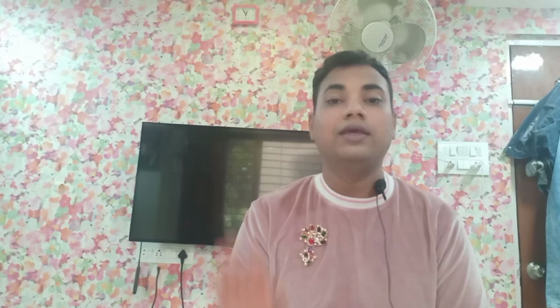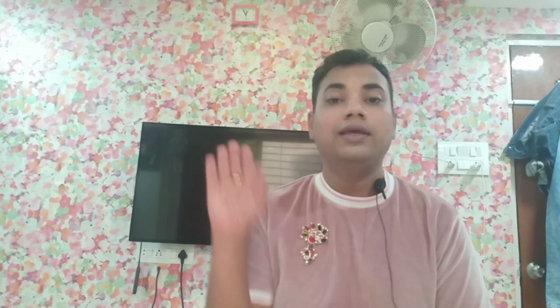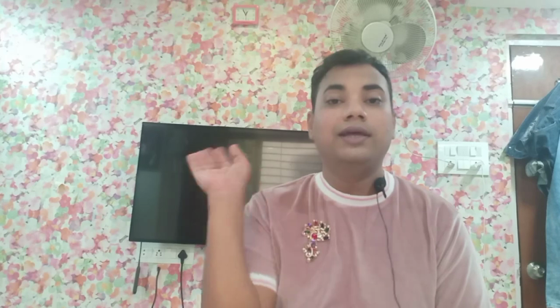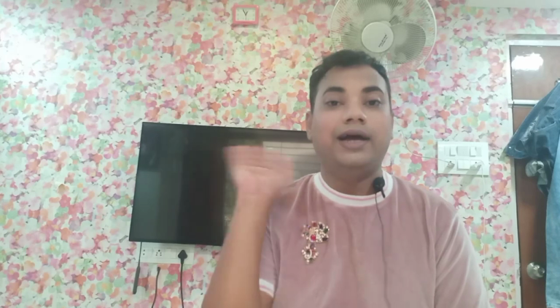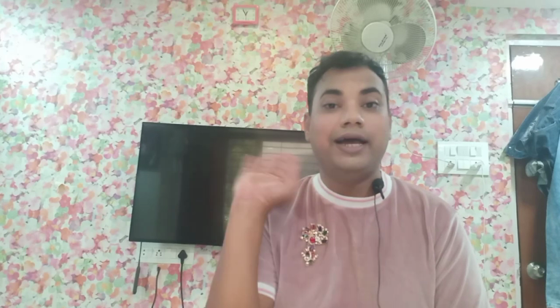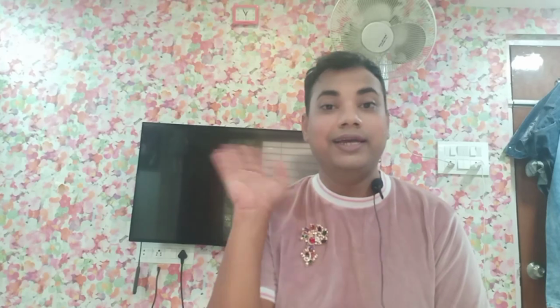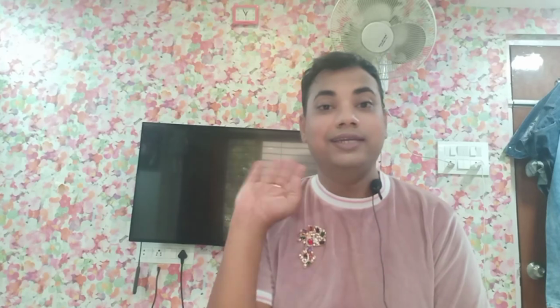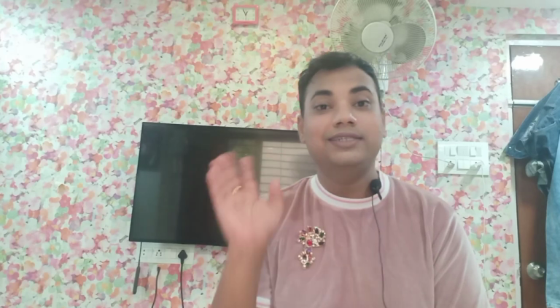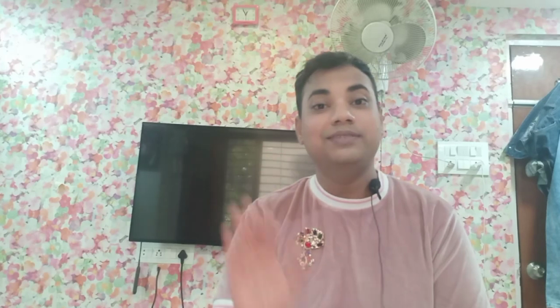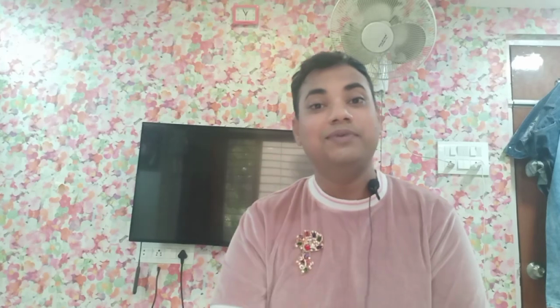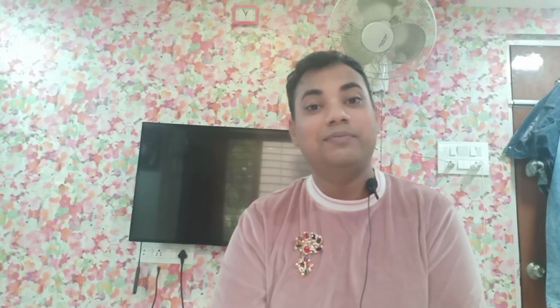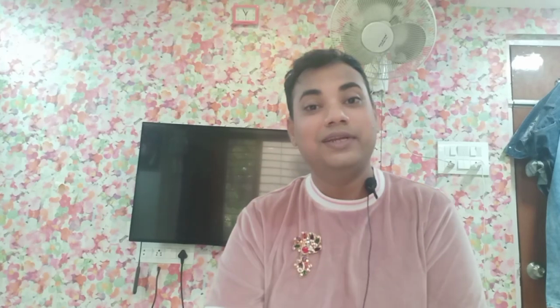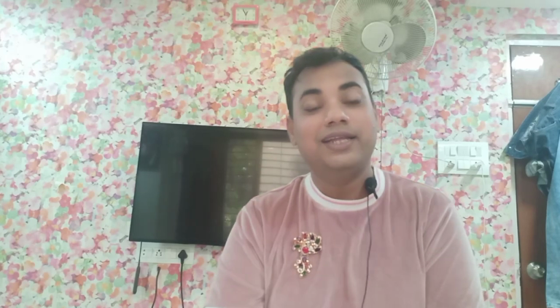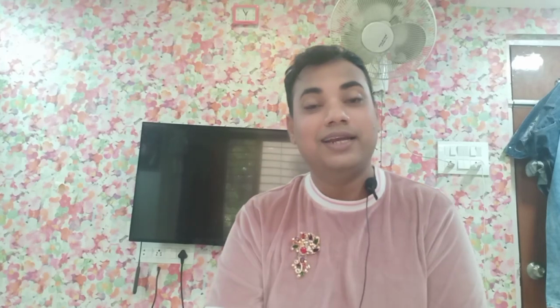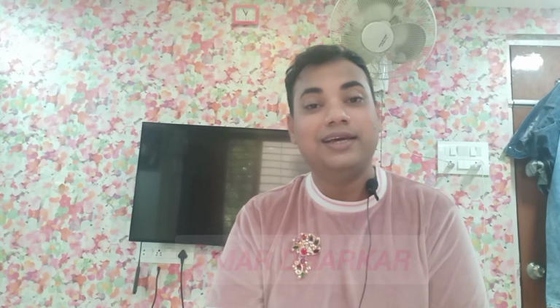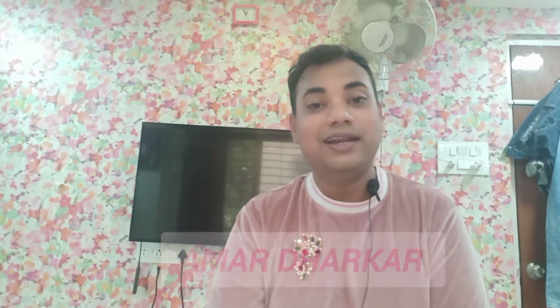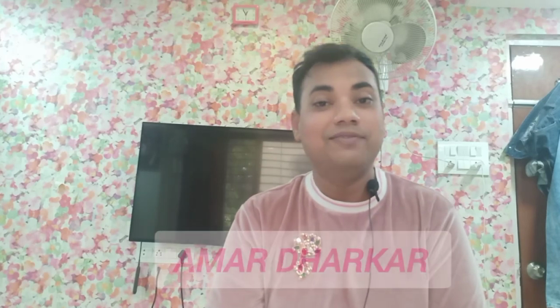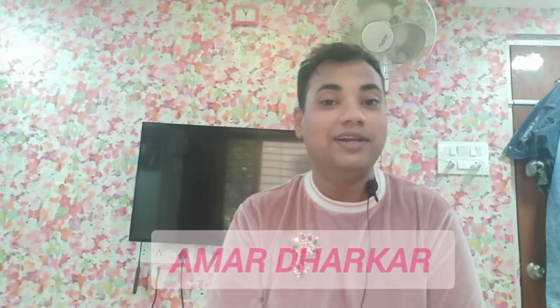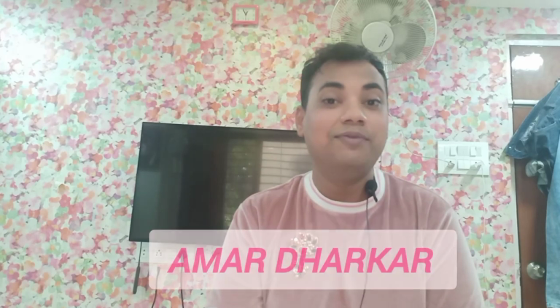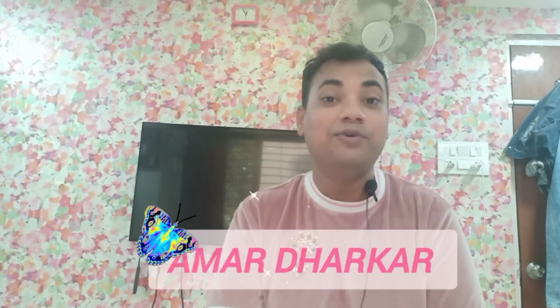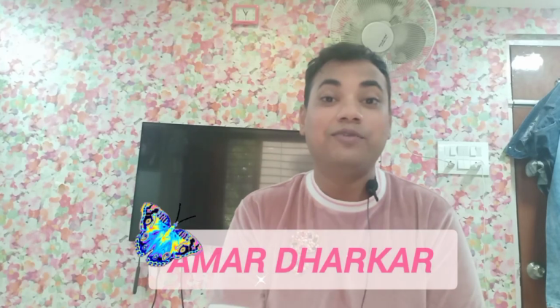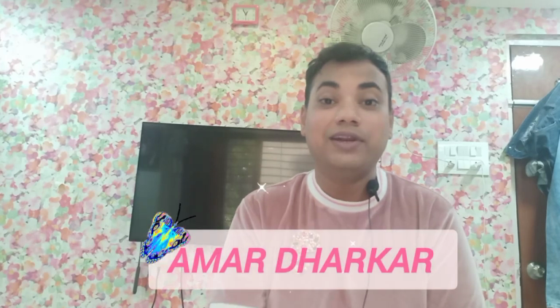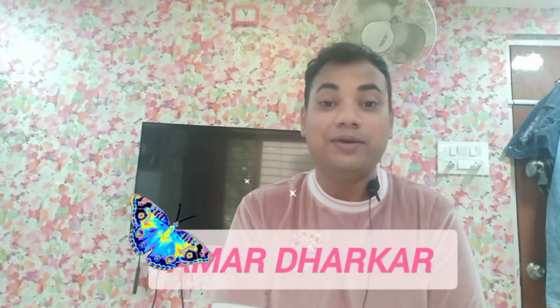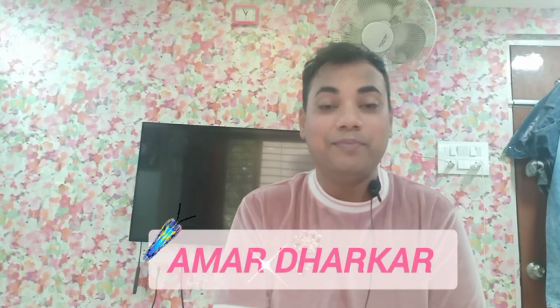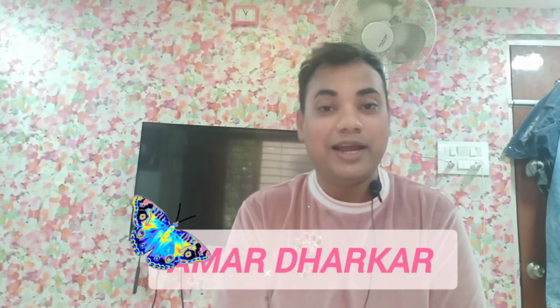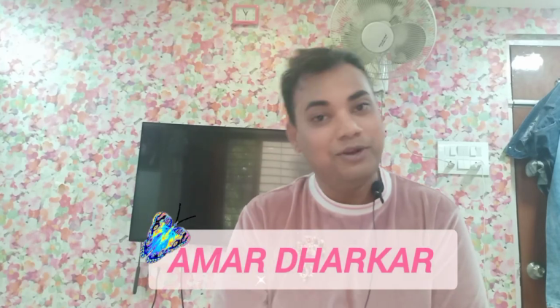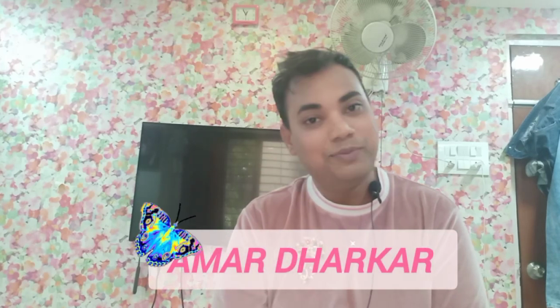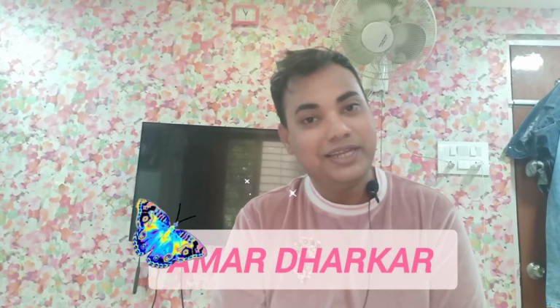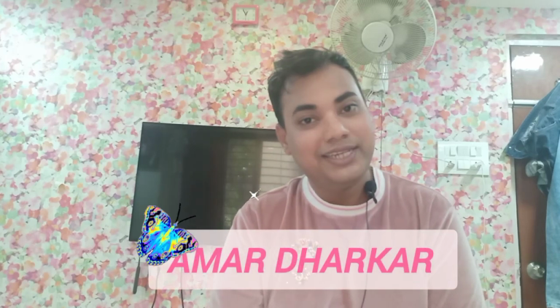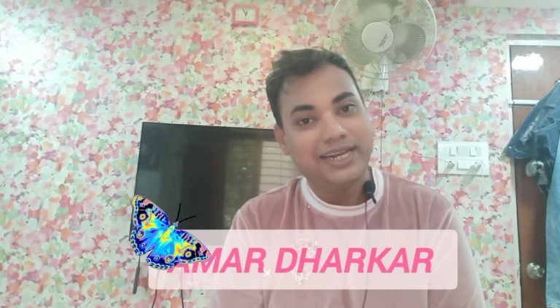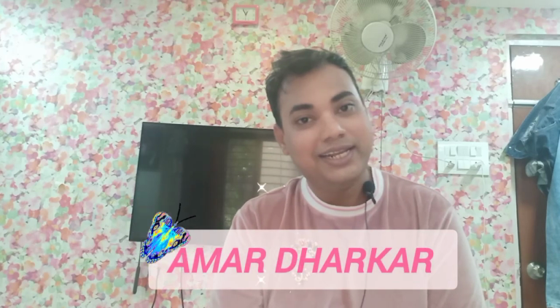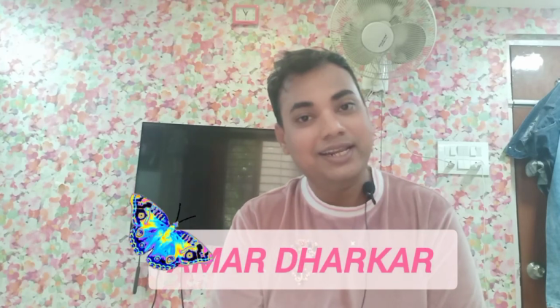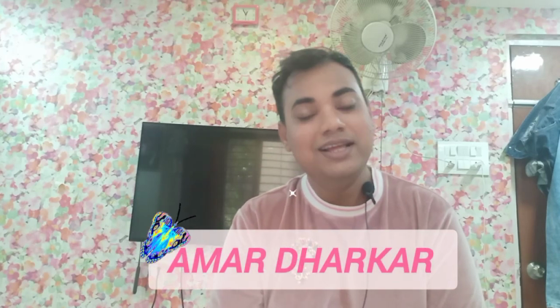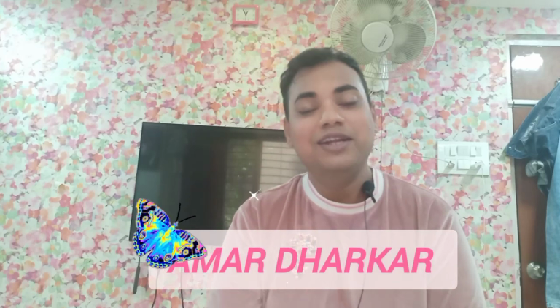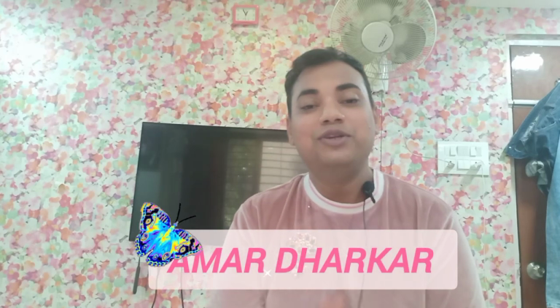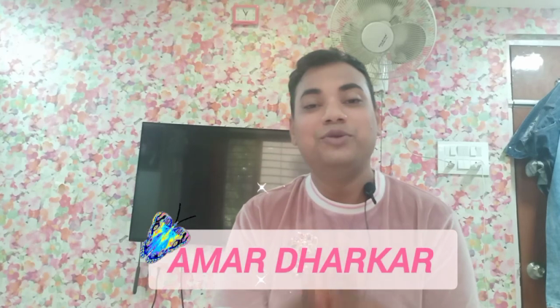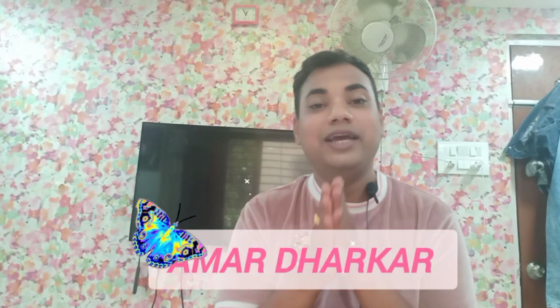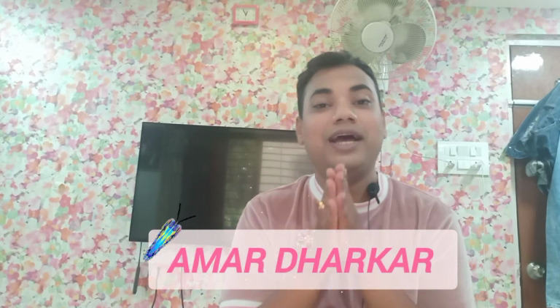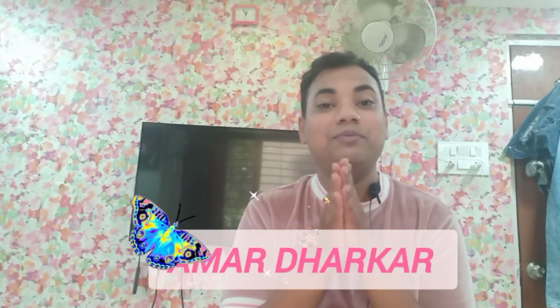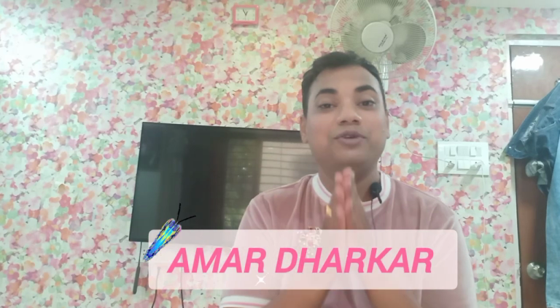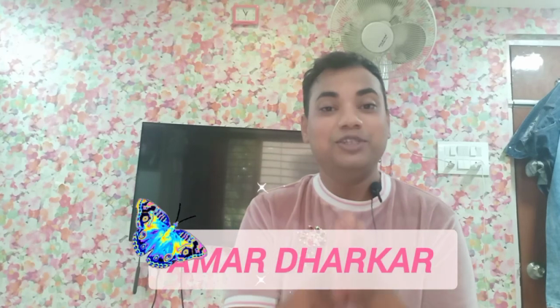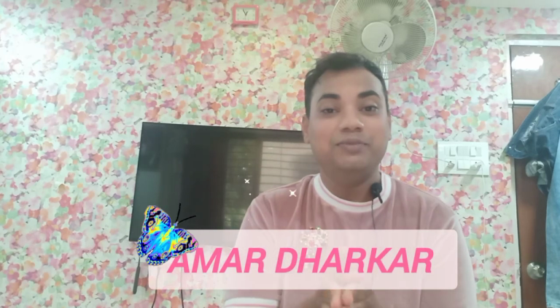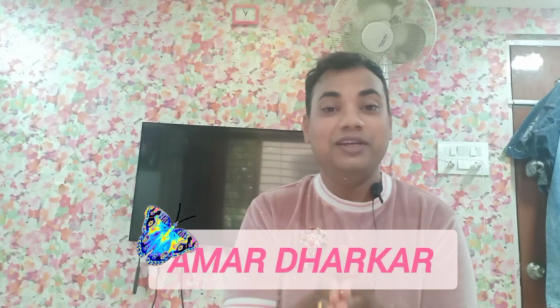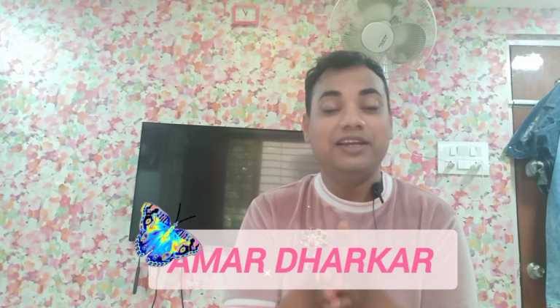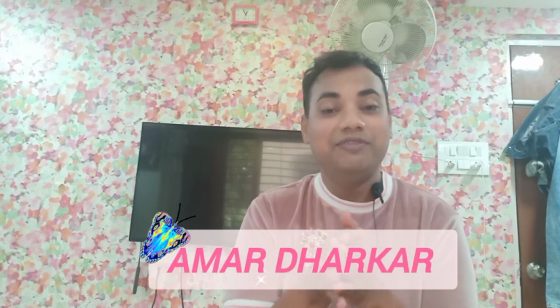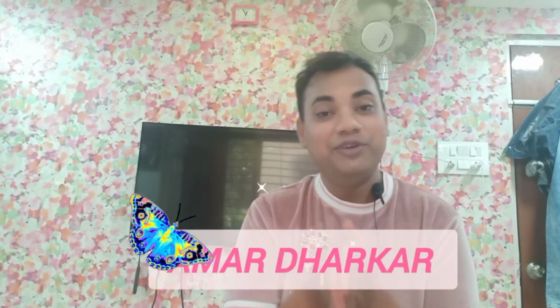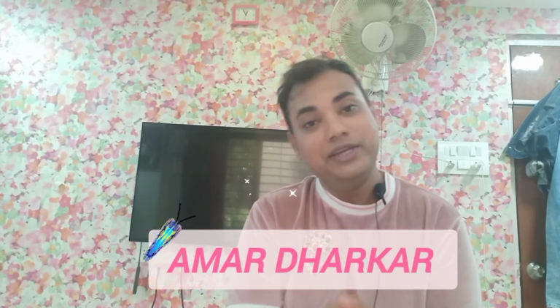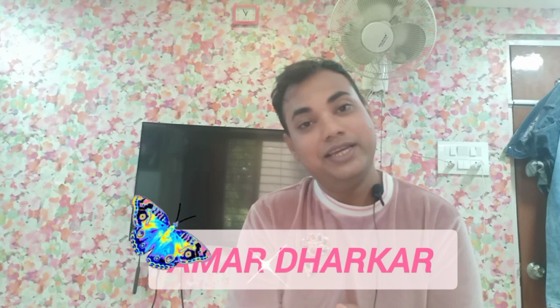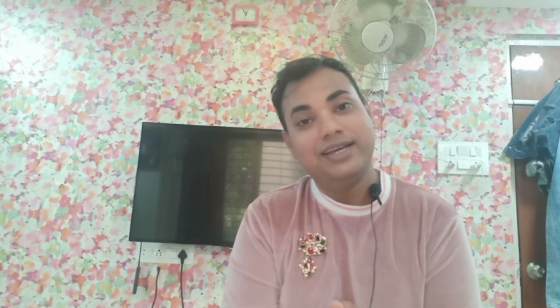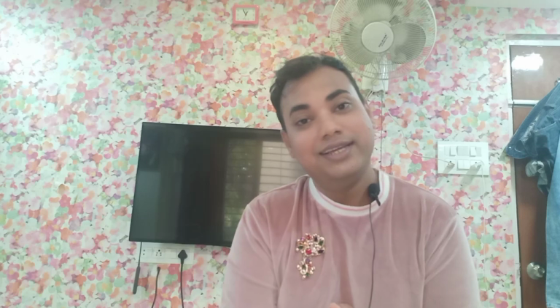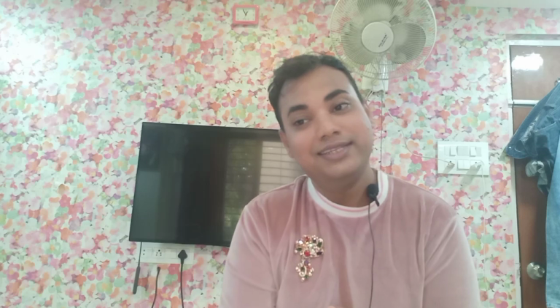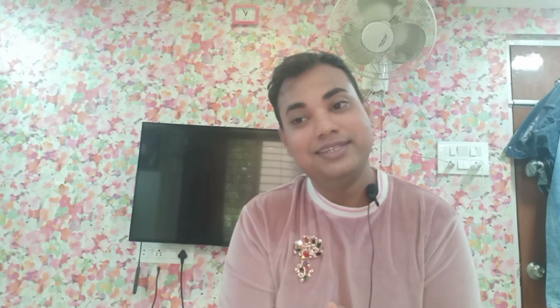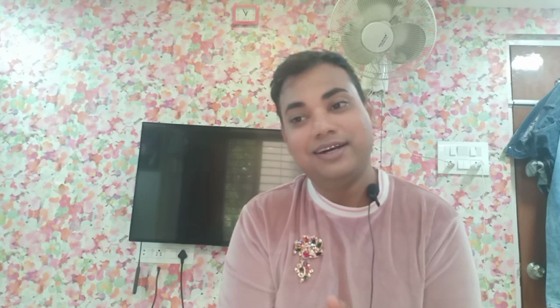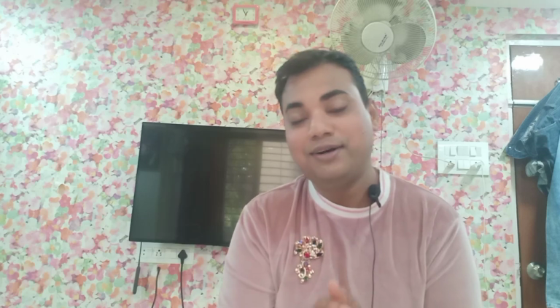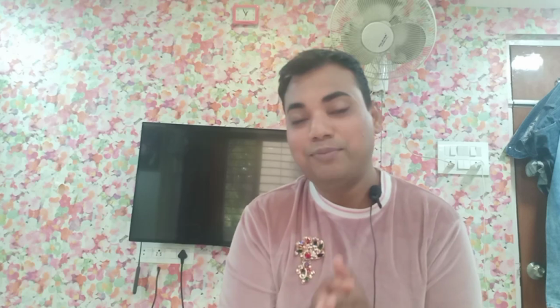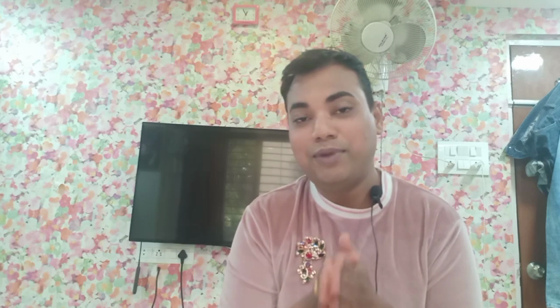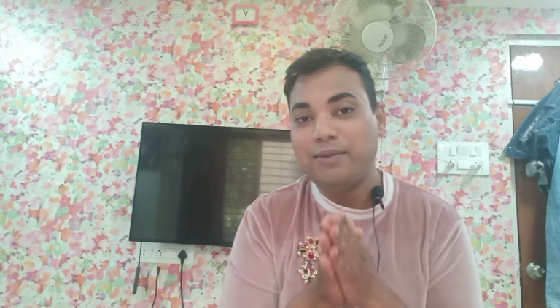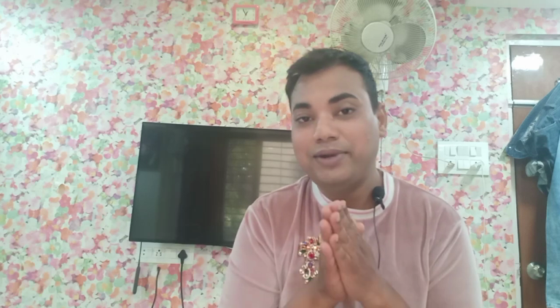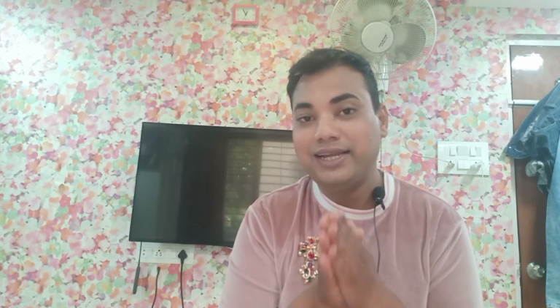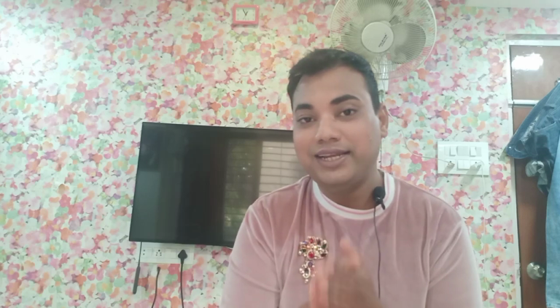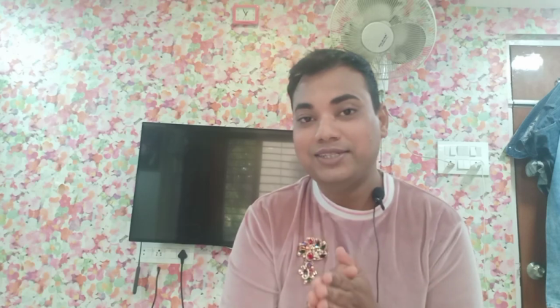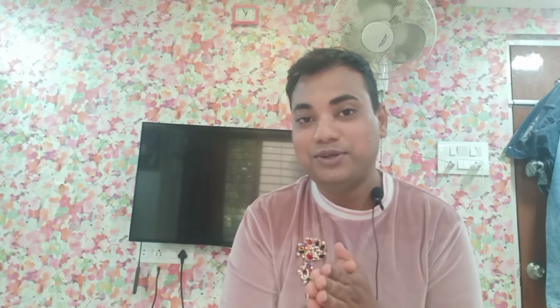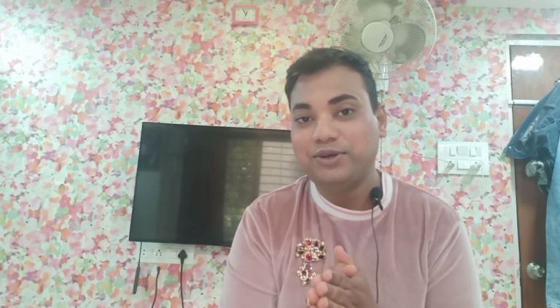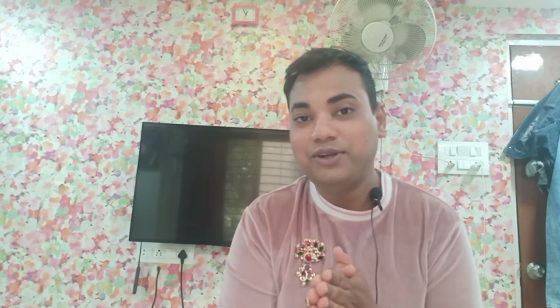Hi guys, it's me Amal Dharkar and welcome or welcome back to my channel. Today I'm going to be reviewing a Barbie Teresa doll.